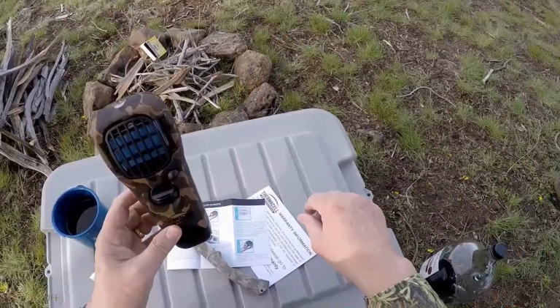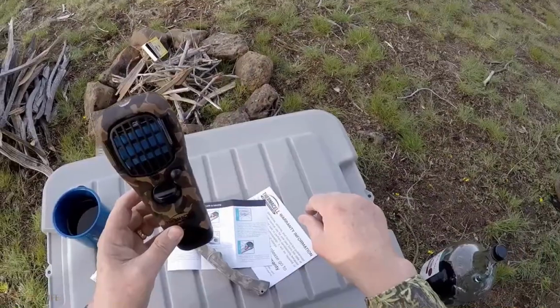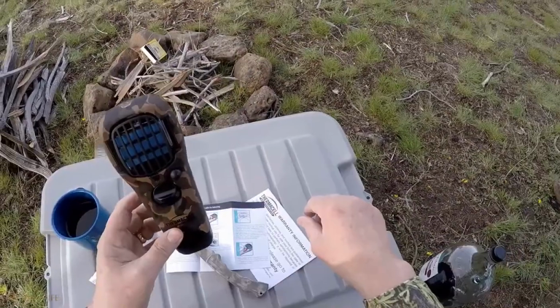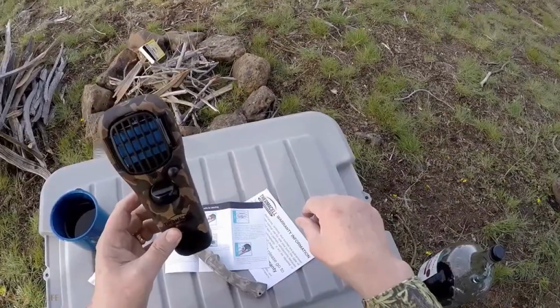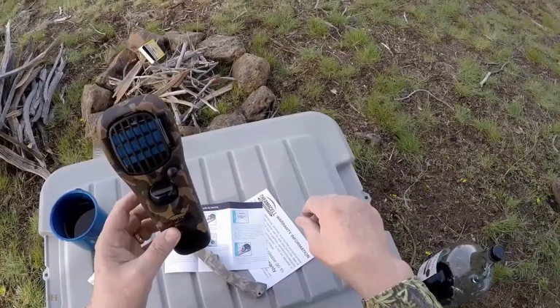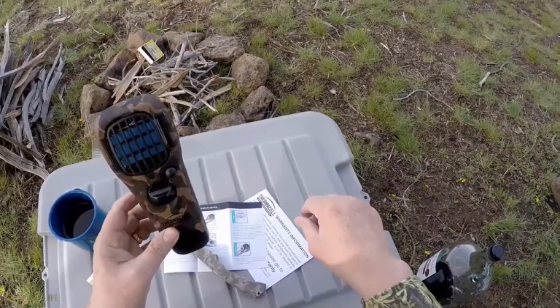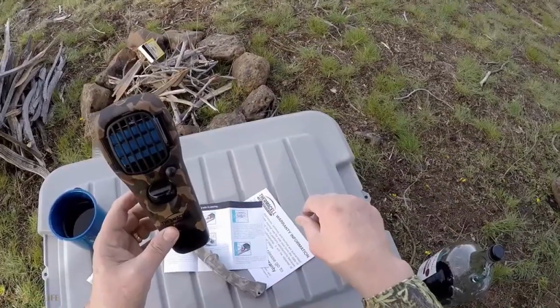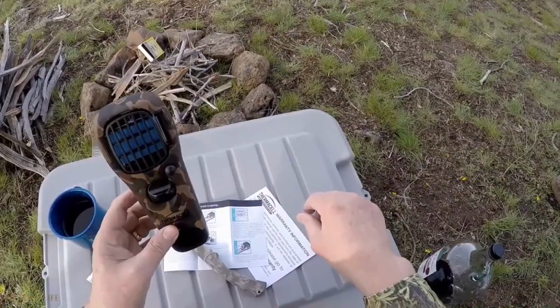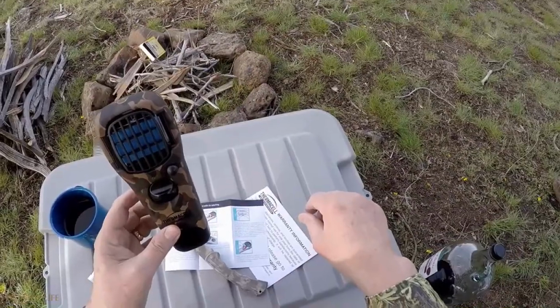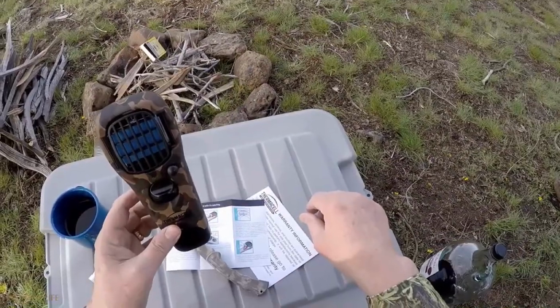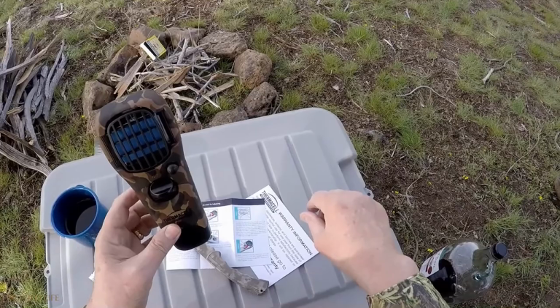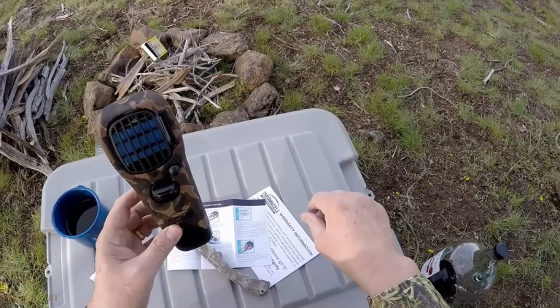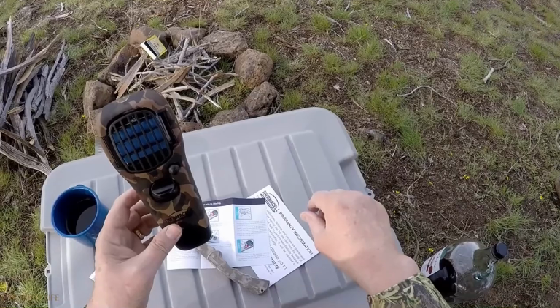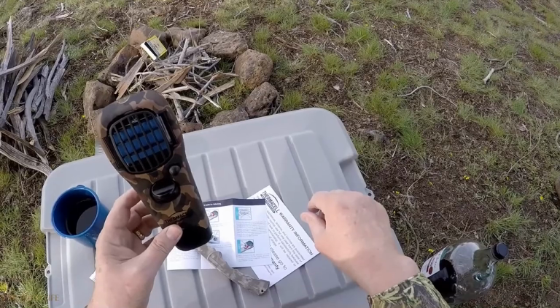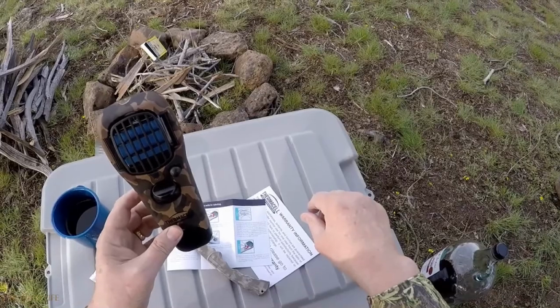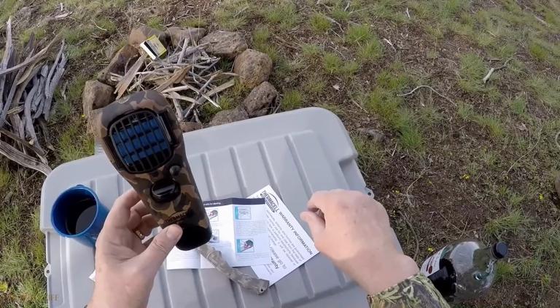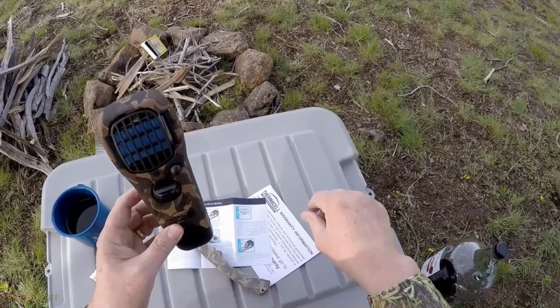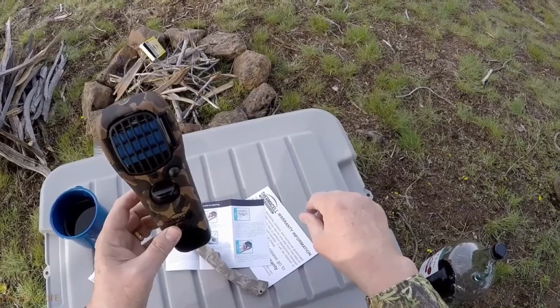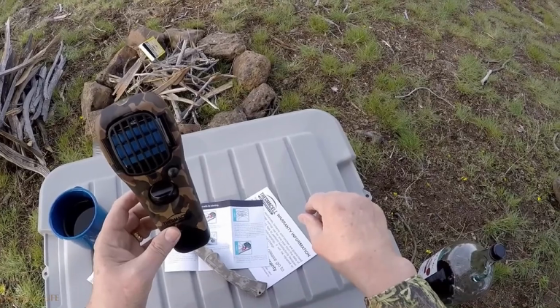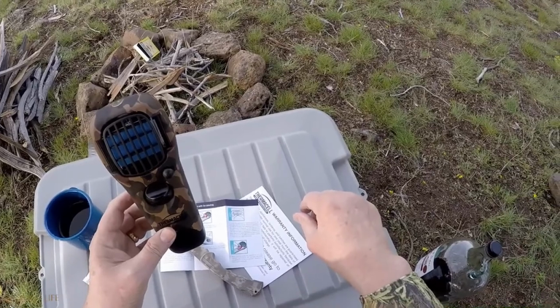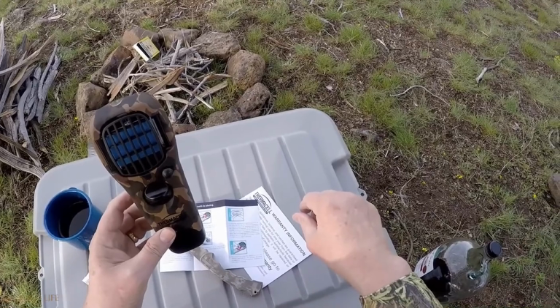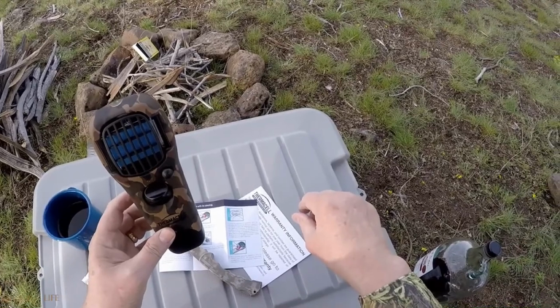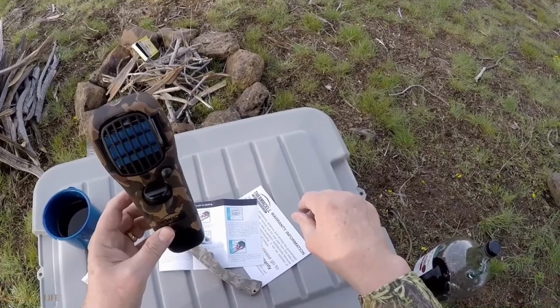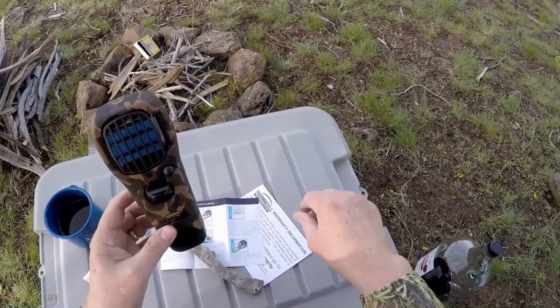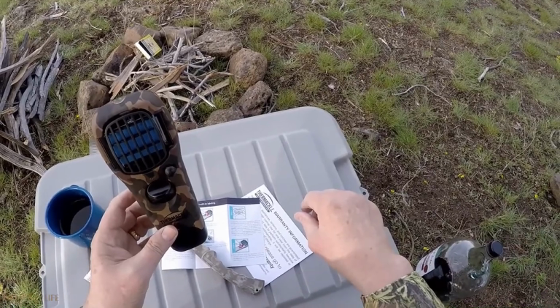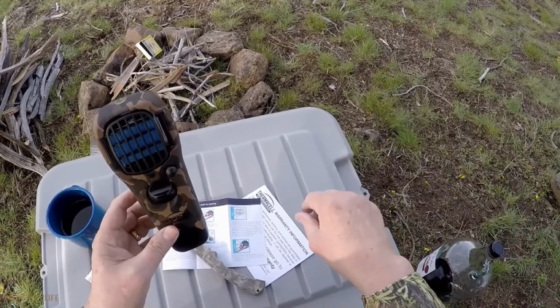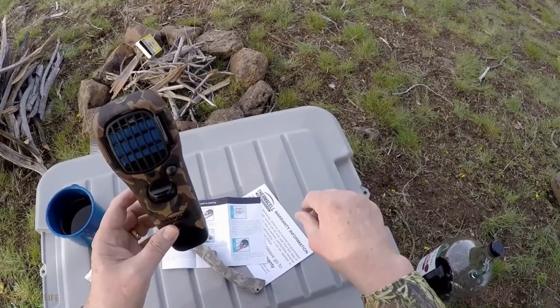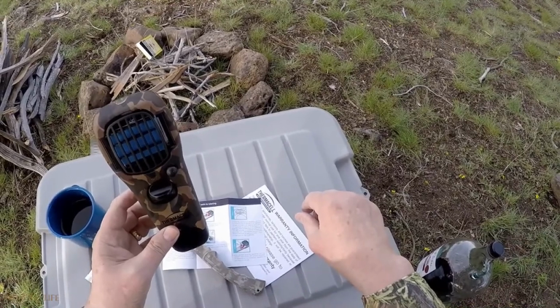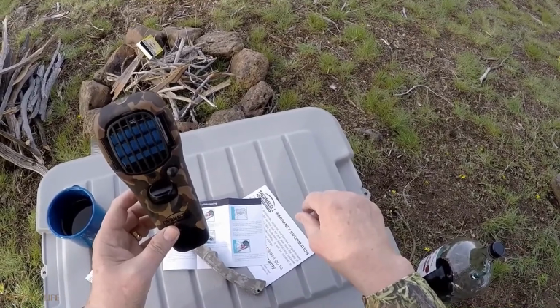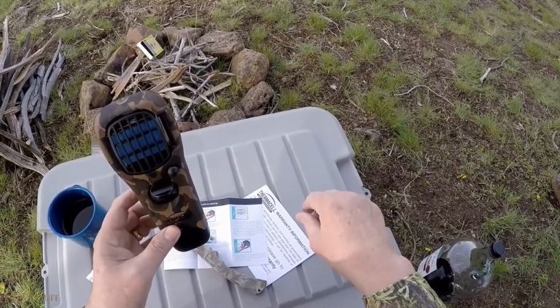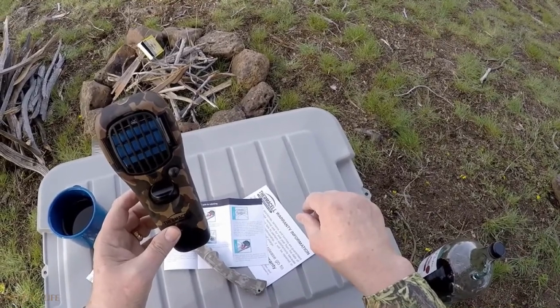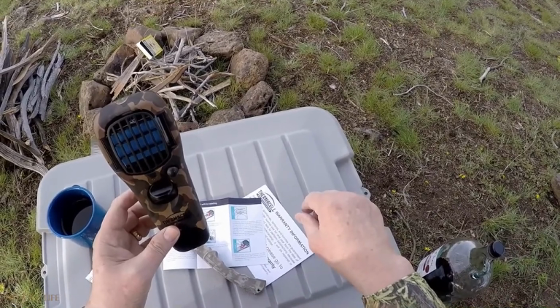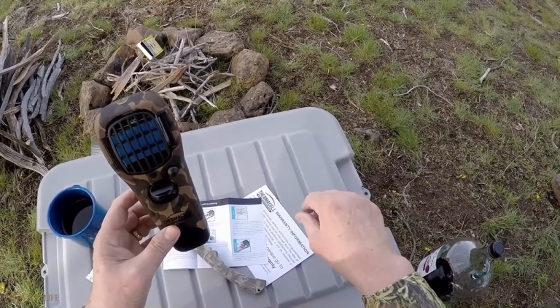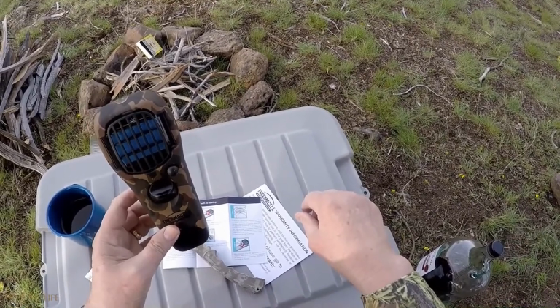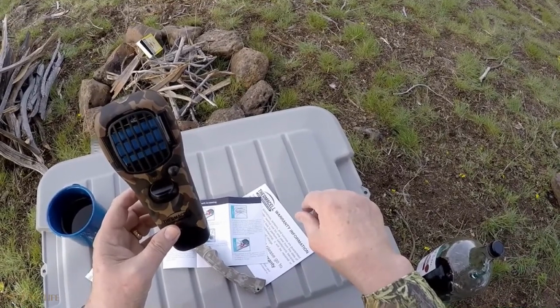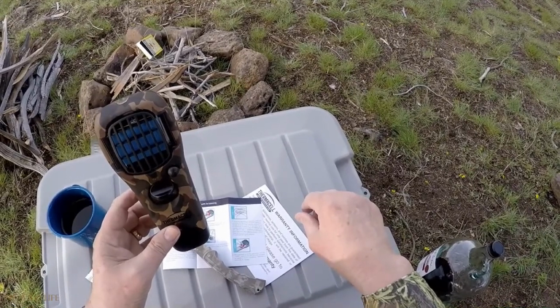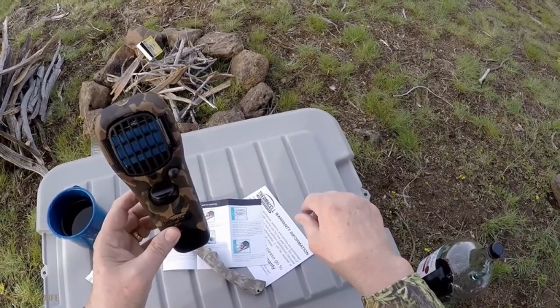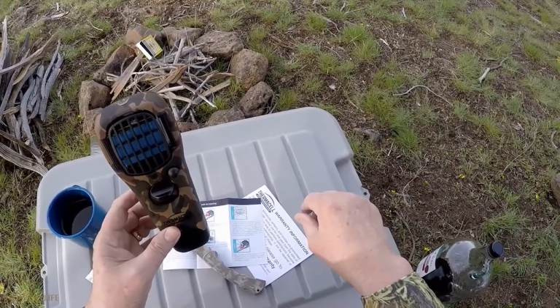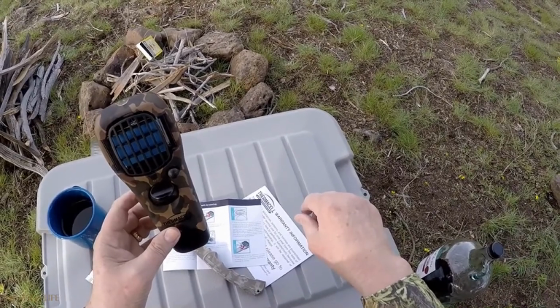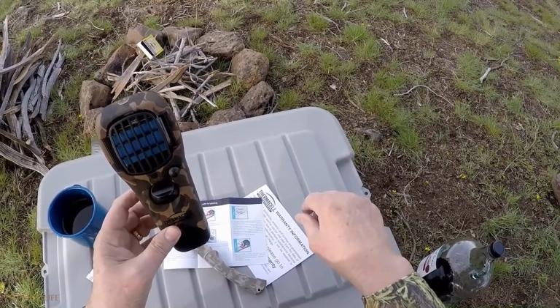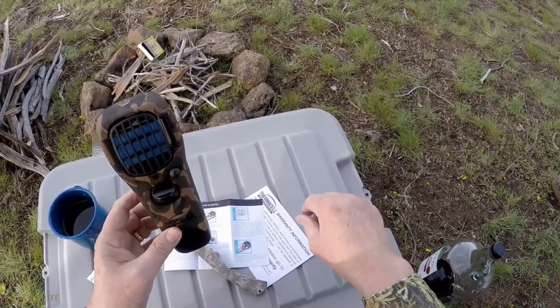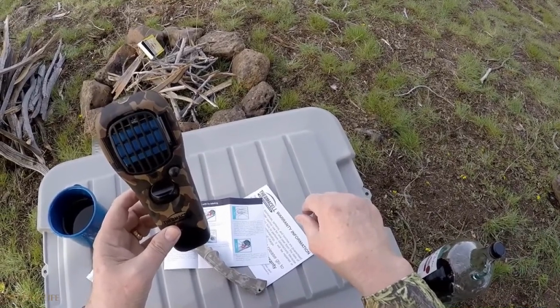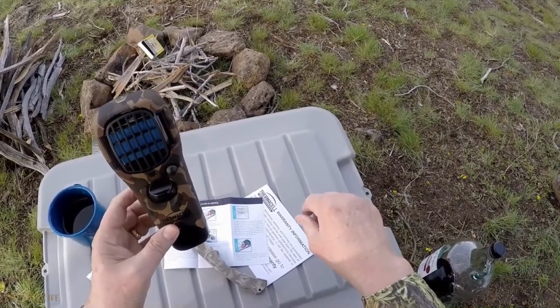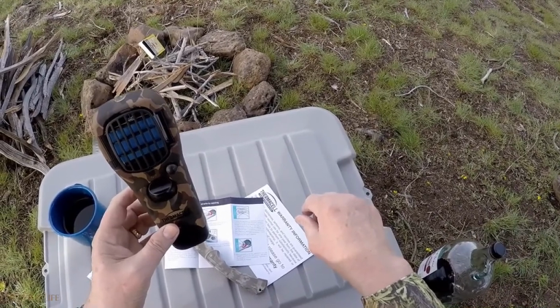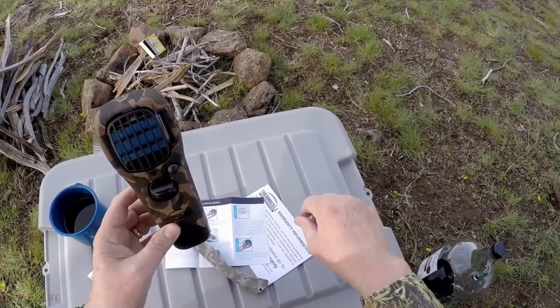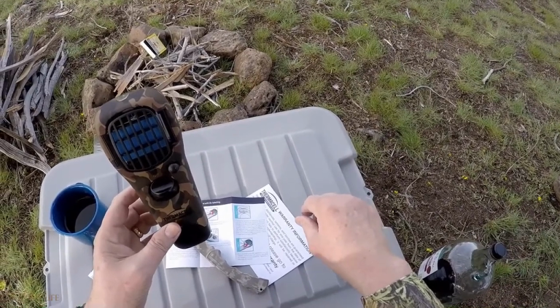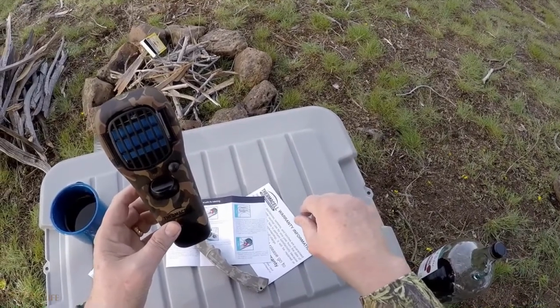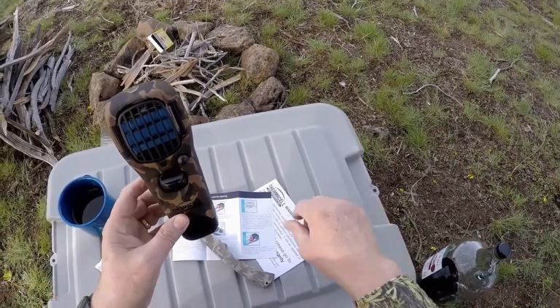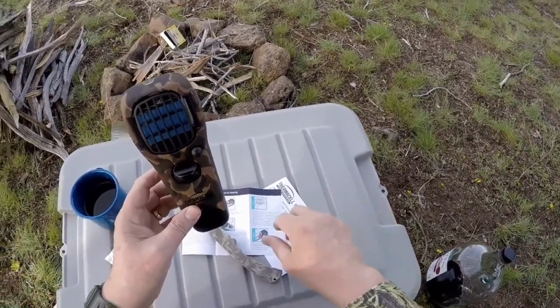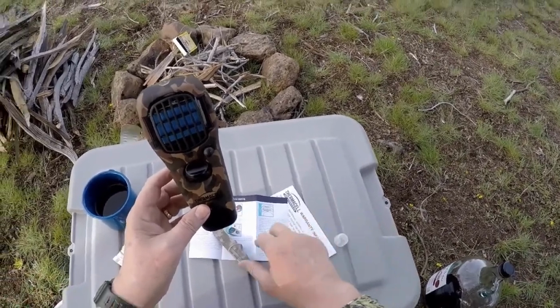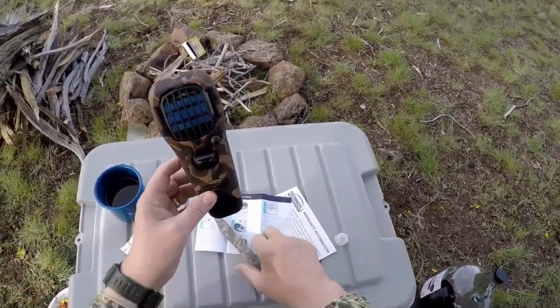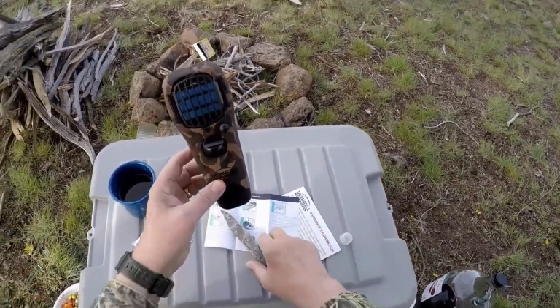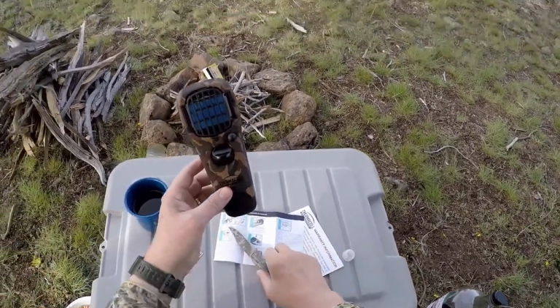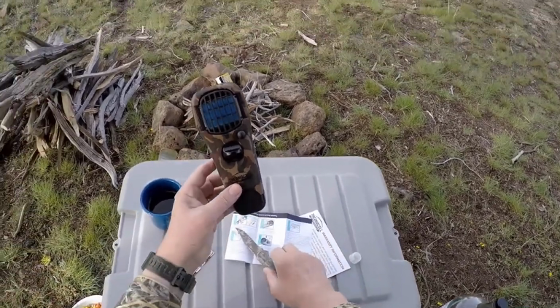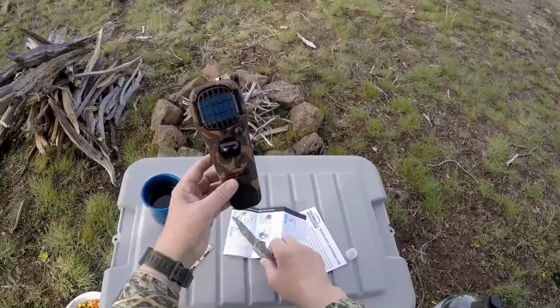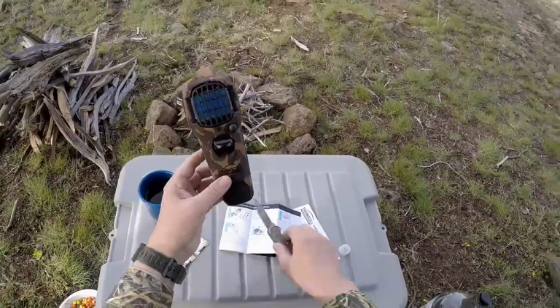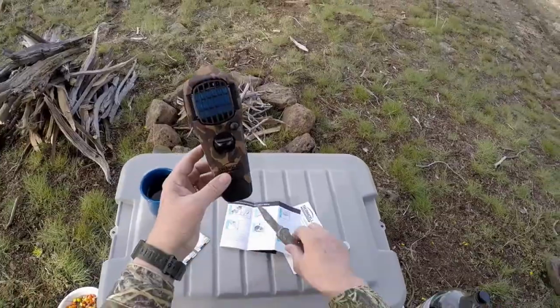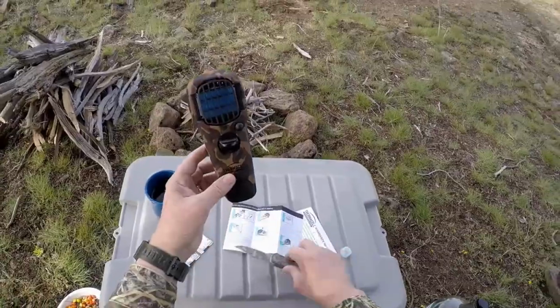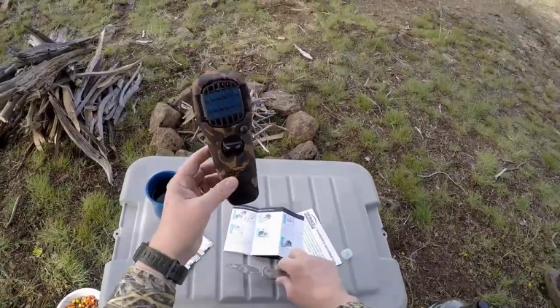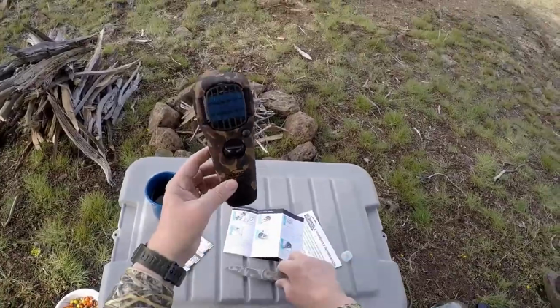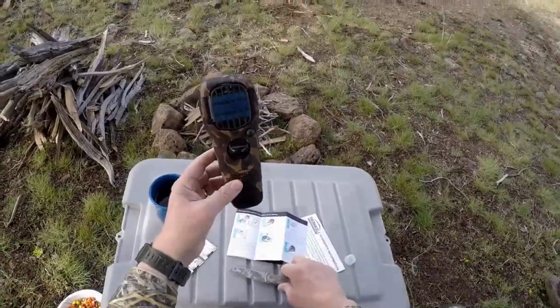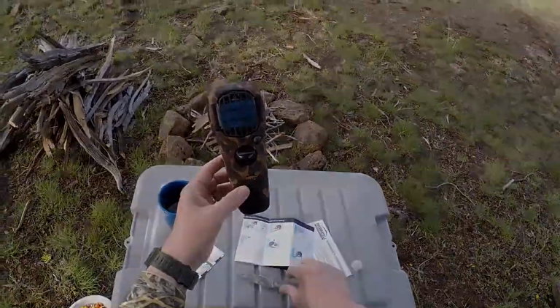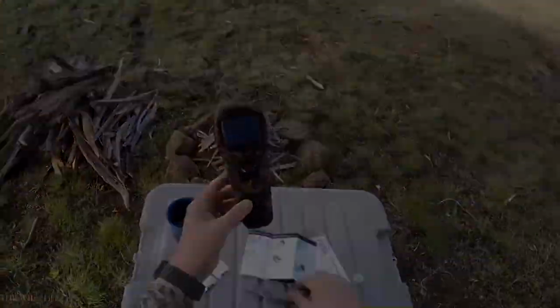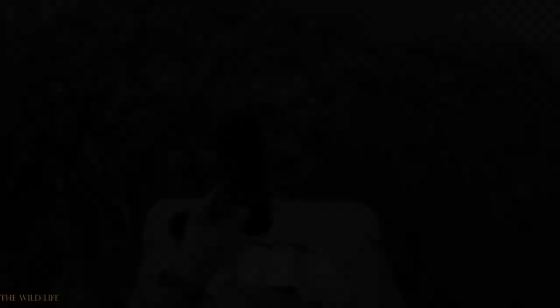When finished using the appliance, turn the on/off switch to the off position and allow the appliance to cool completely. Wow, that's pretty darn simple.